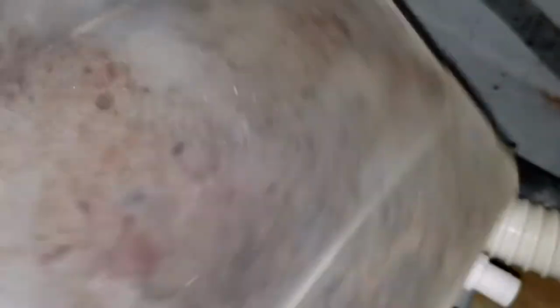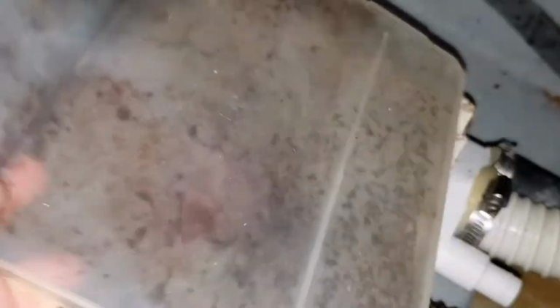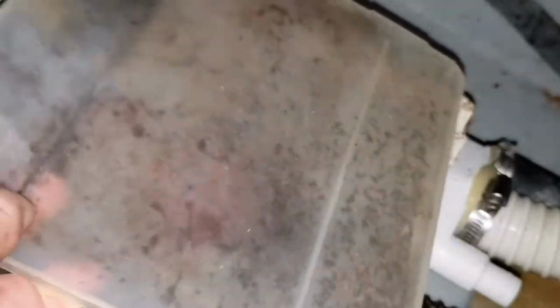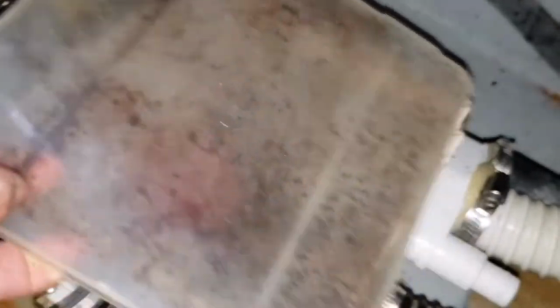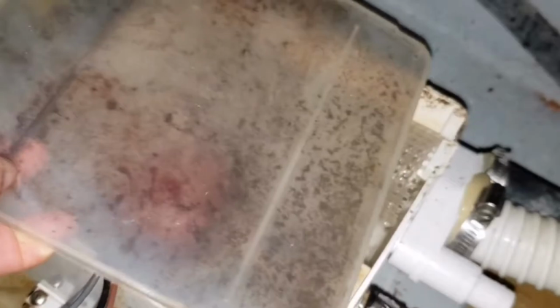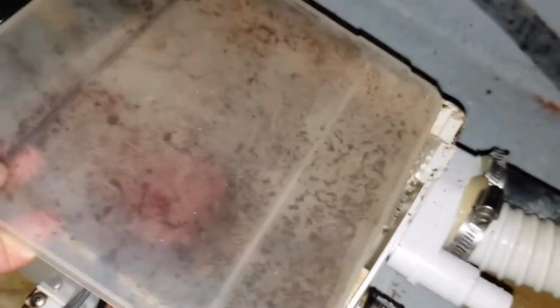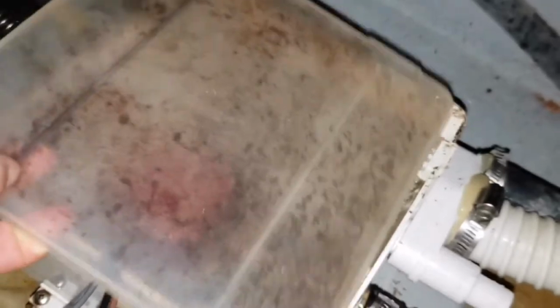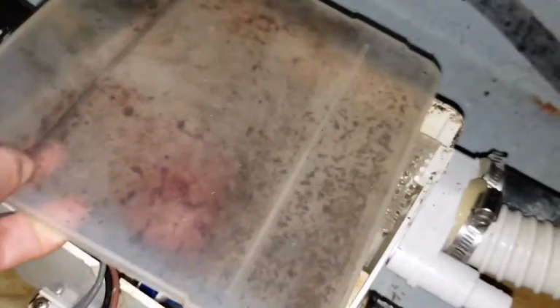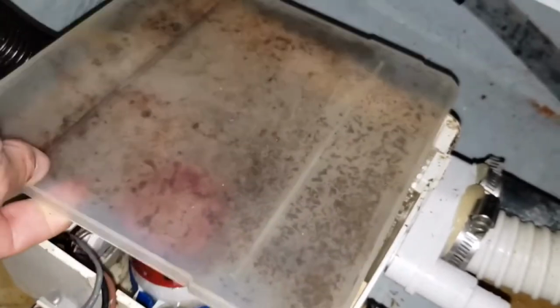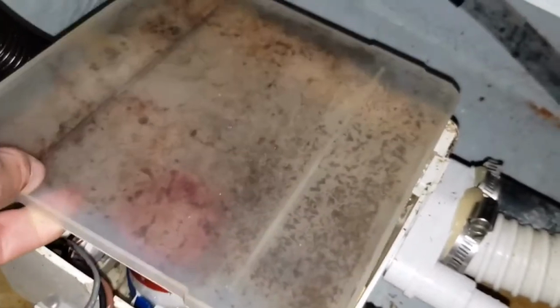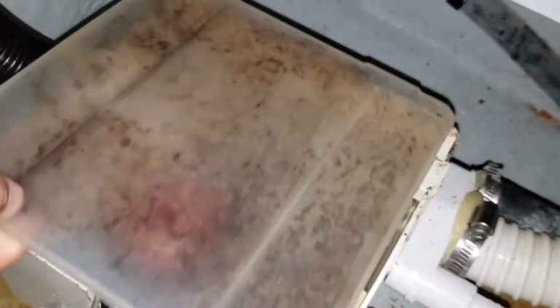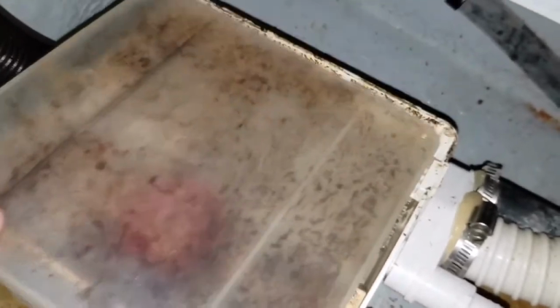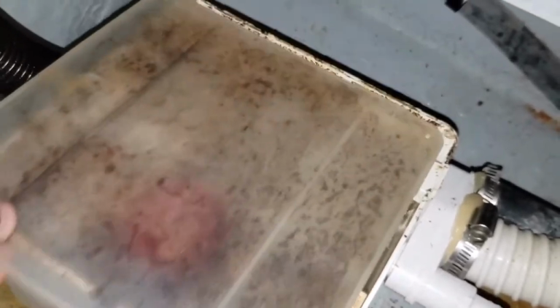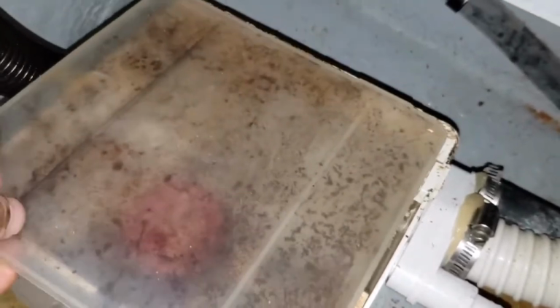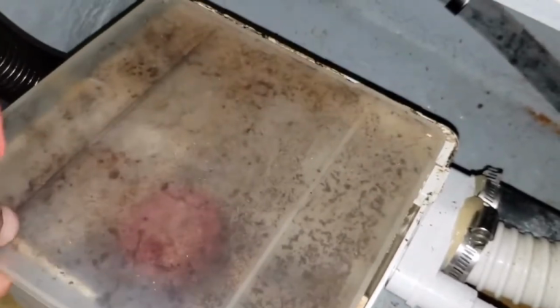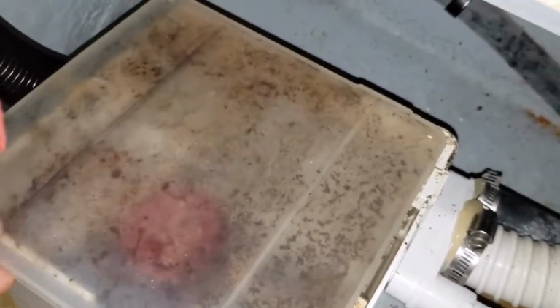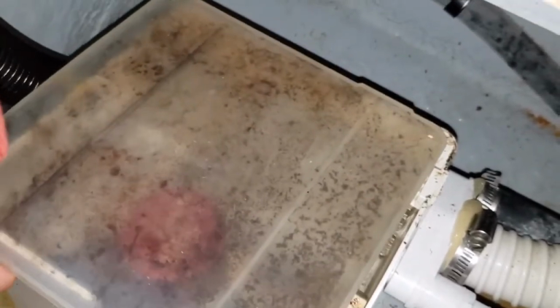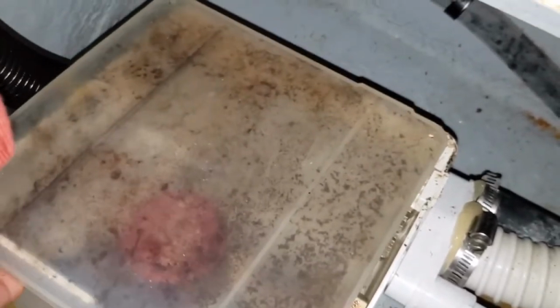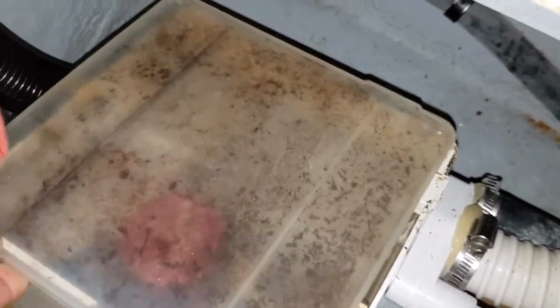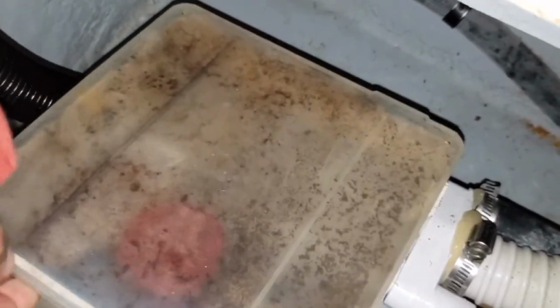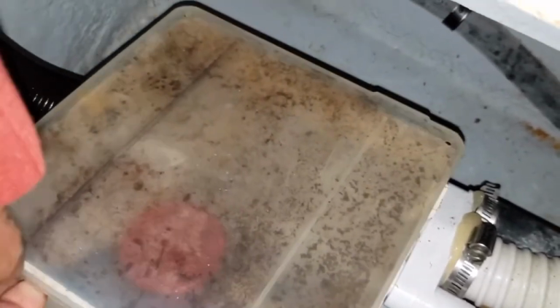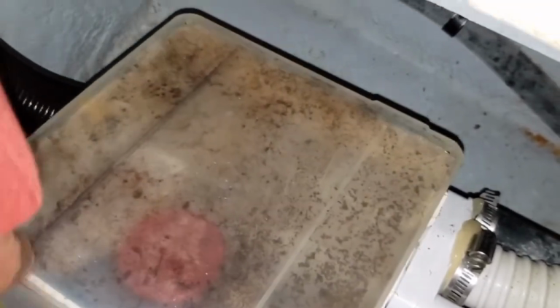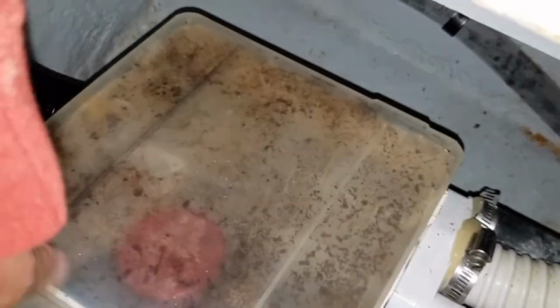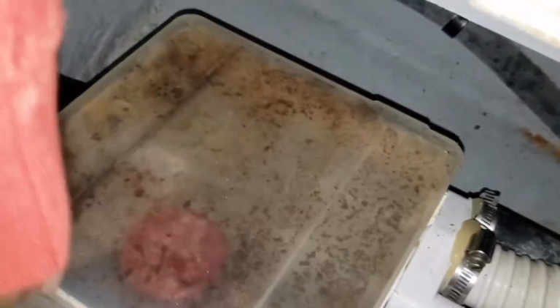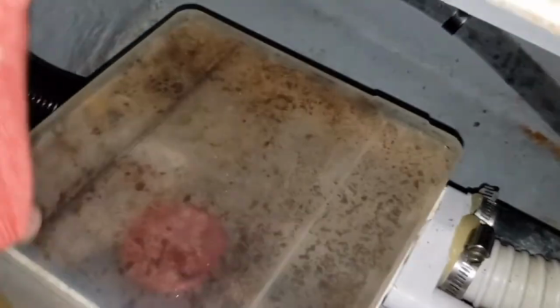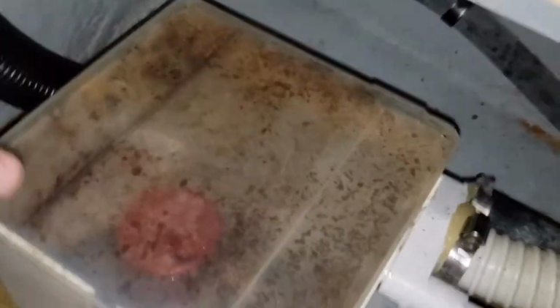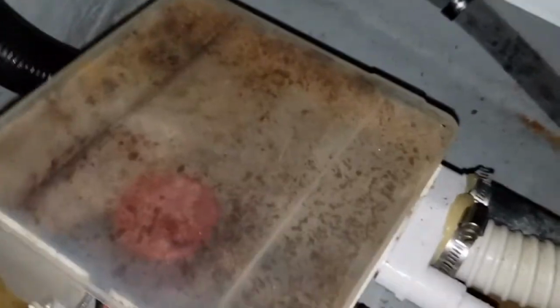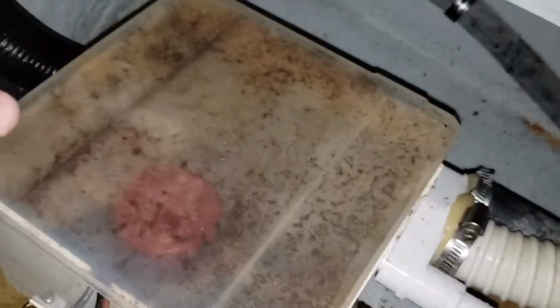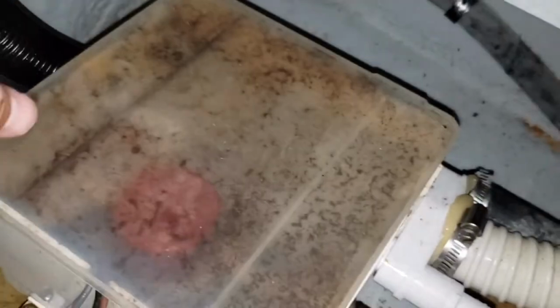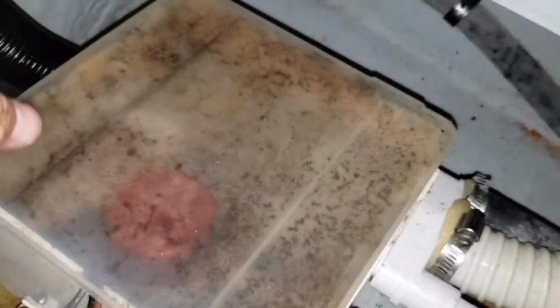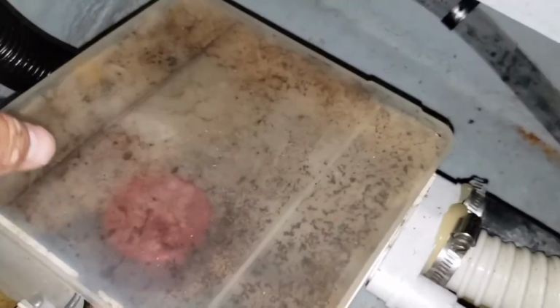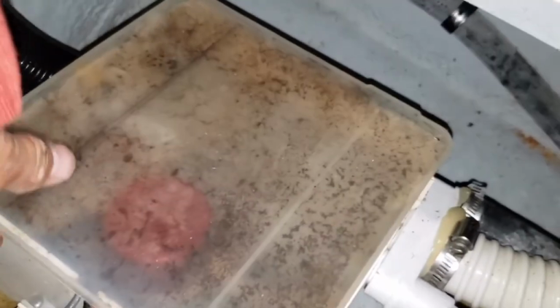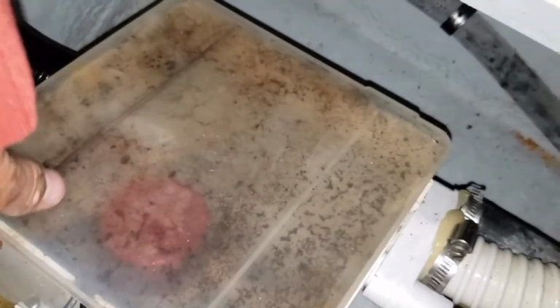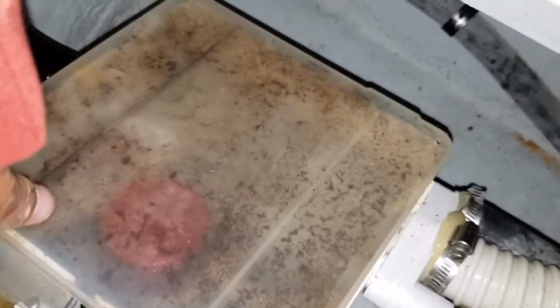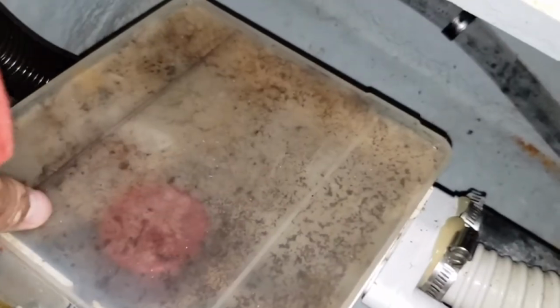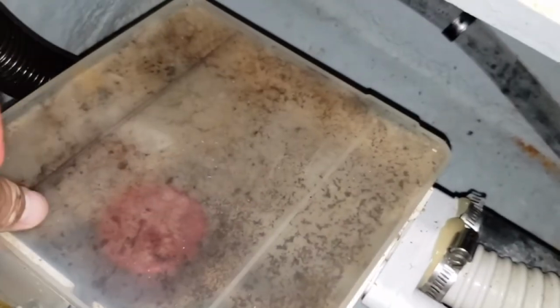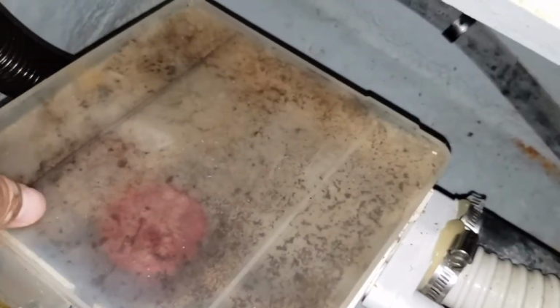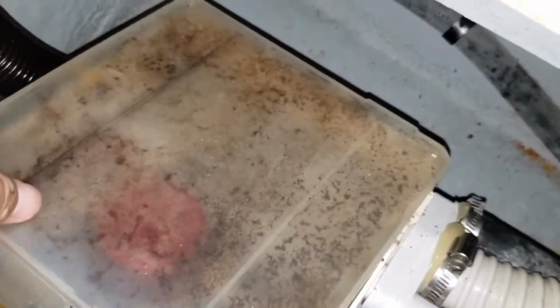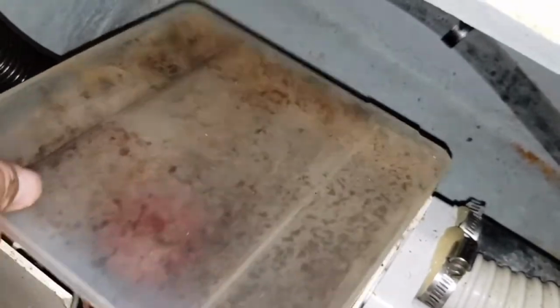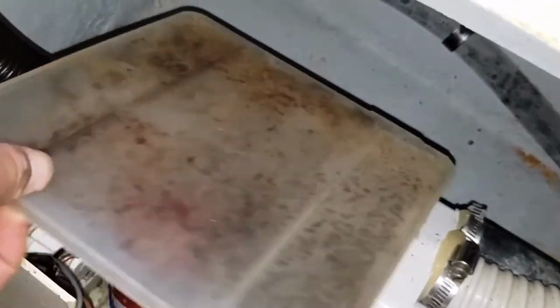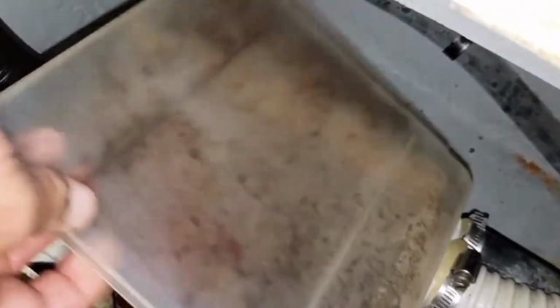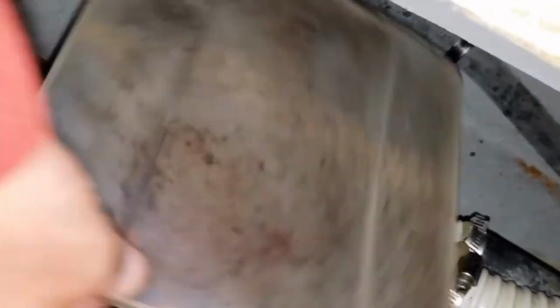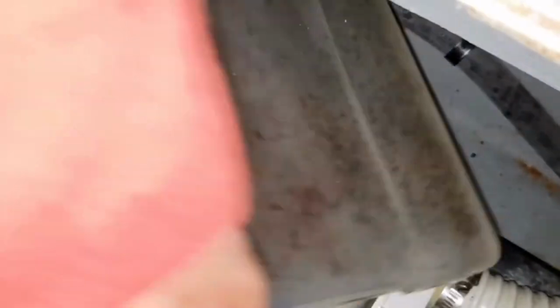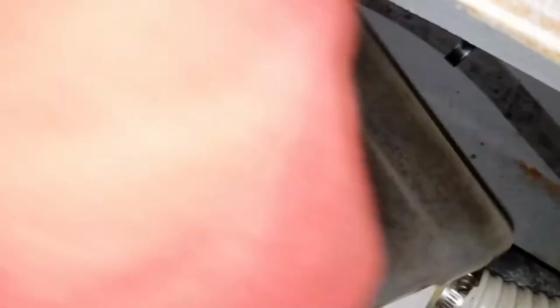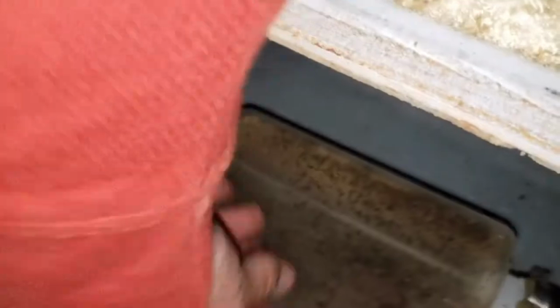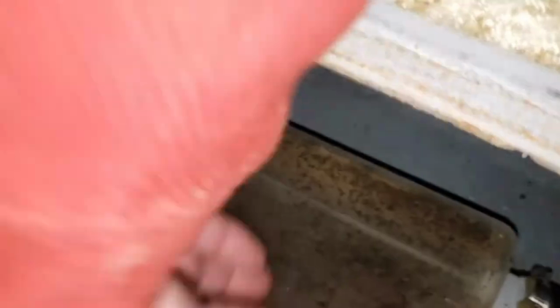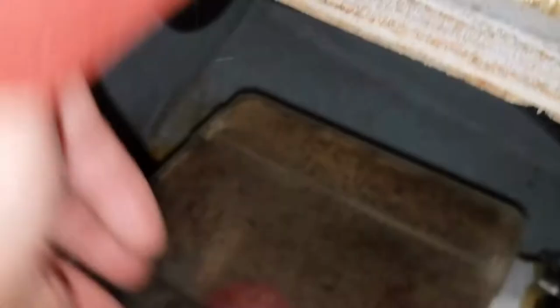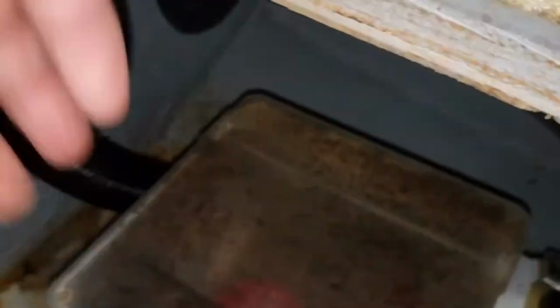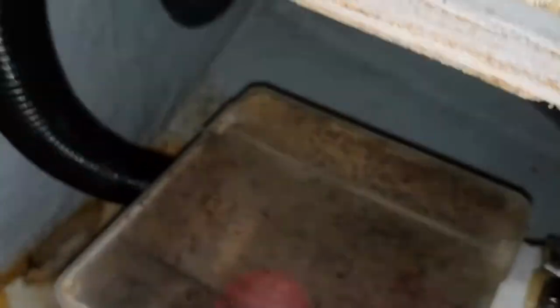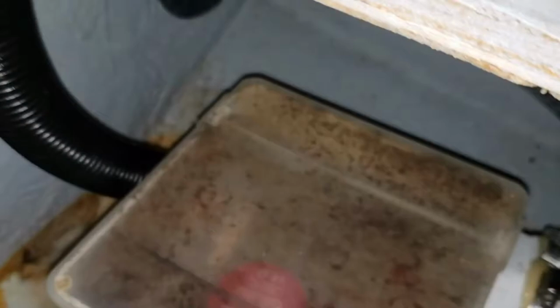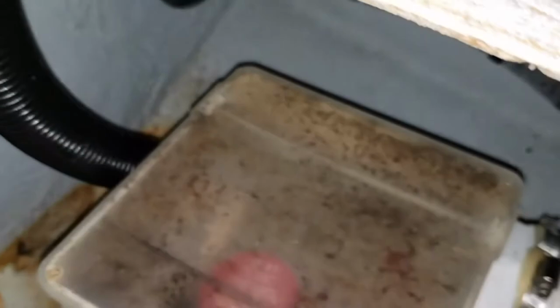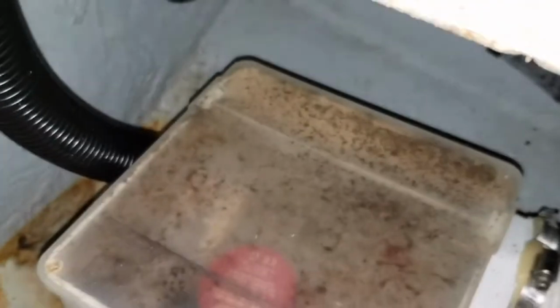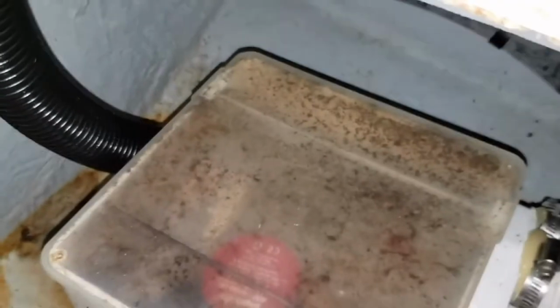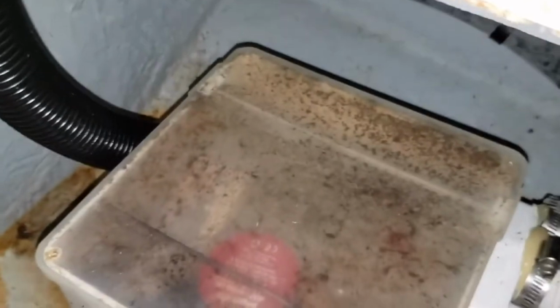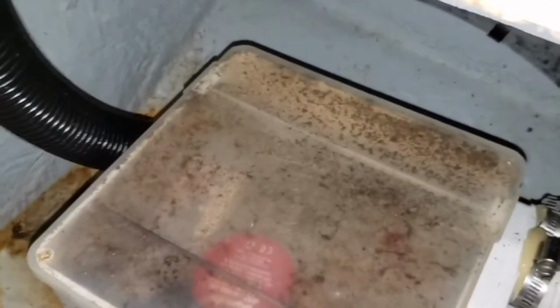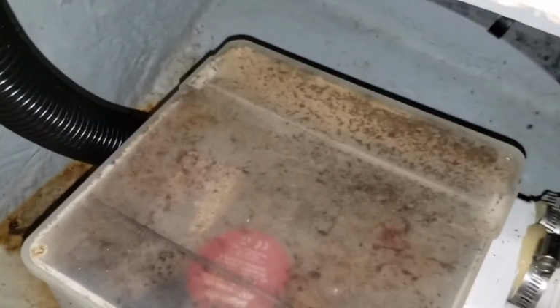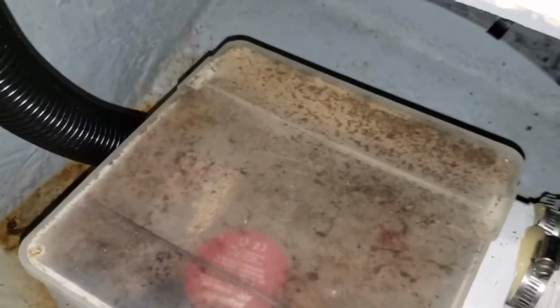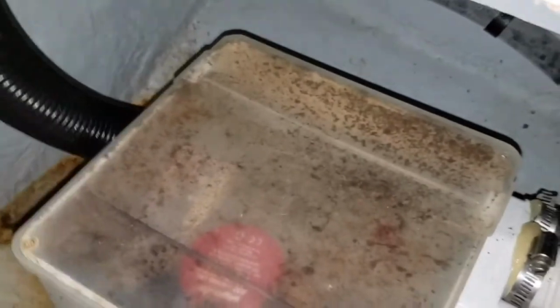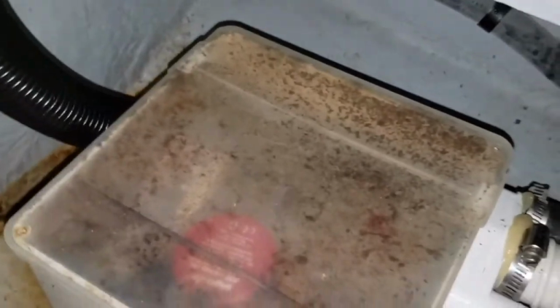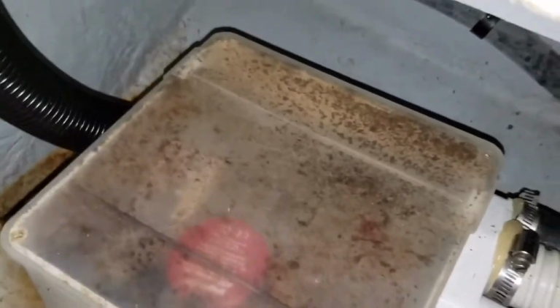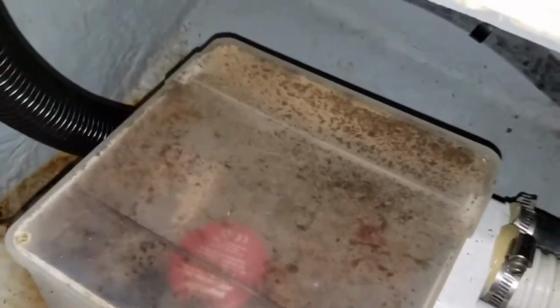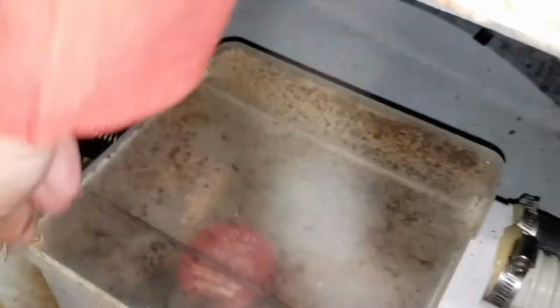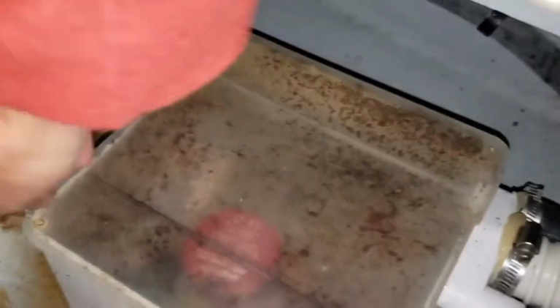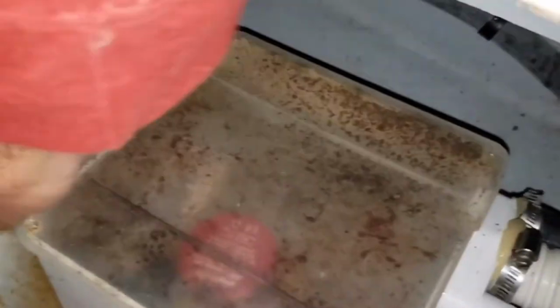Once you're satisfied with the operation, replace the cover, which only goes on in one direction, and reinstall the screws.